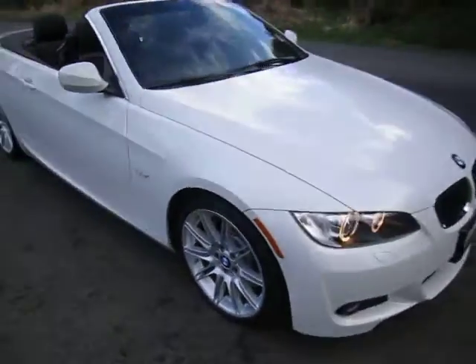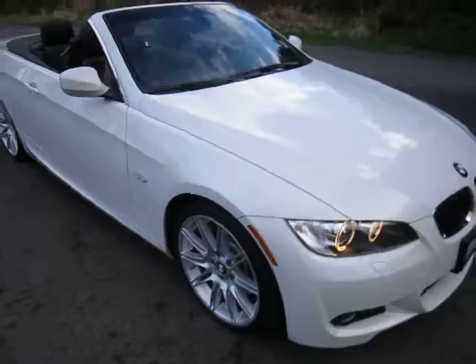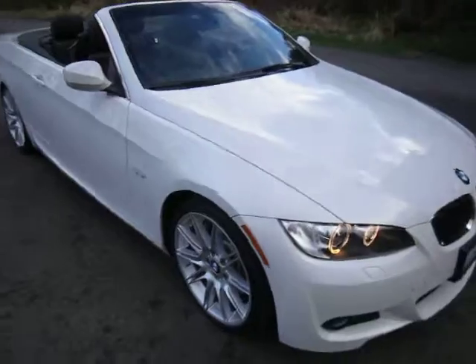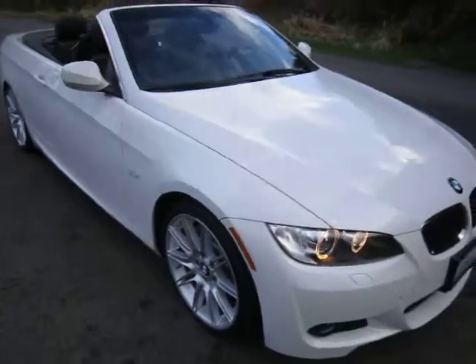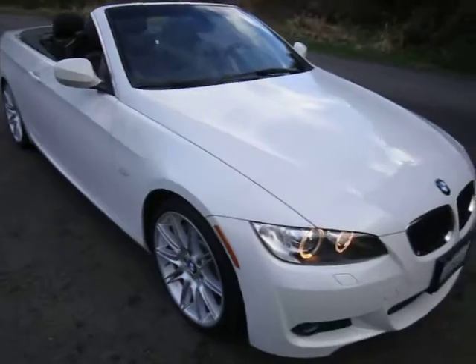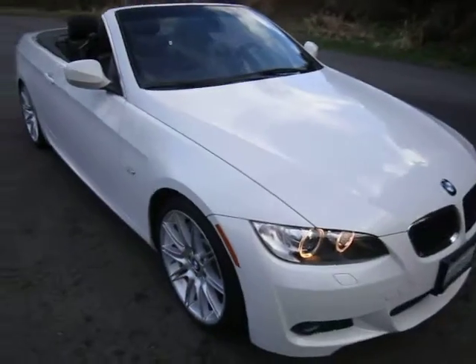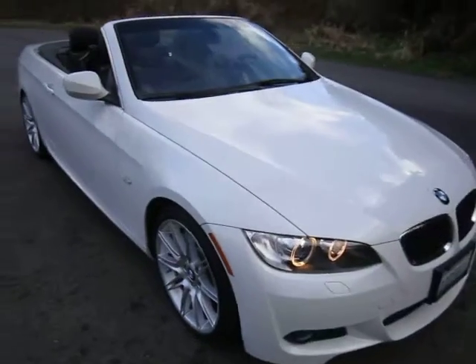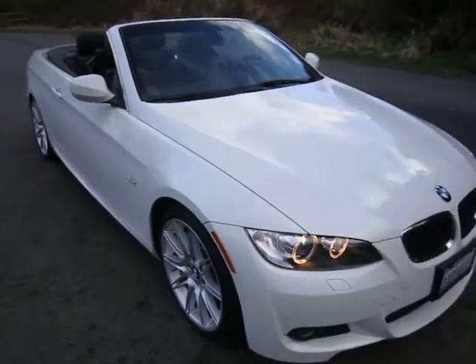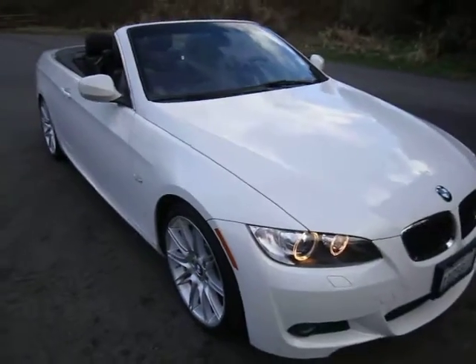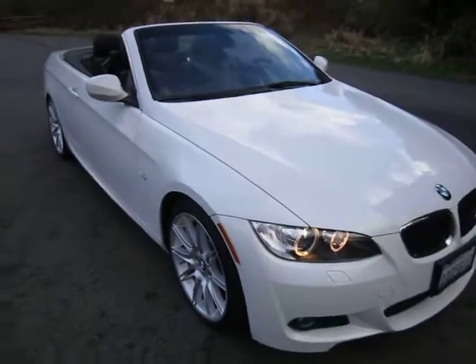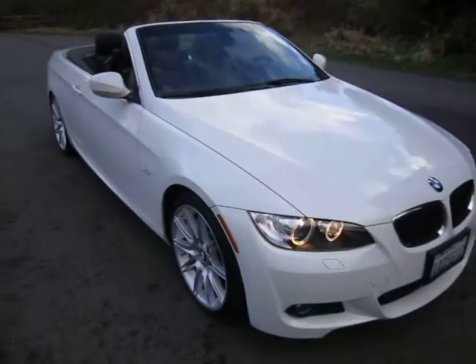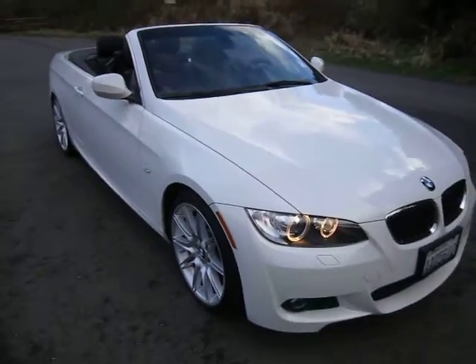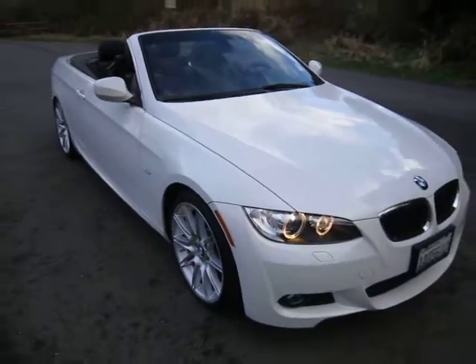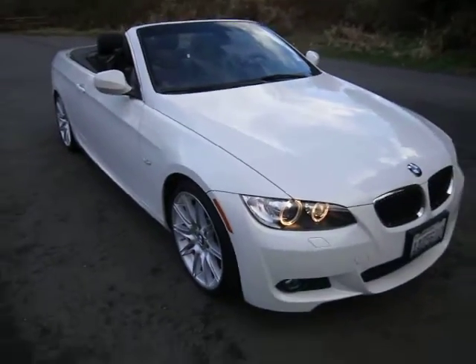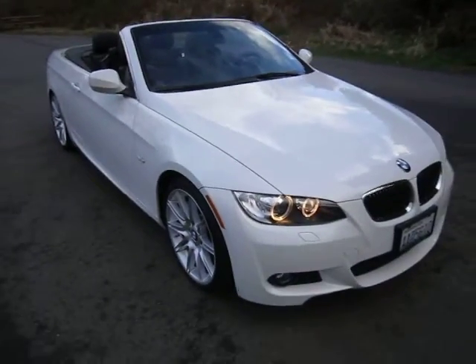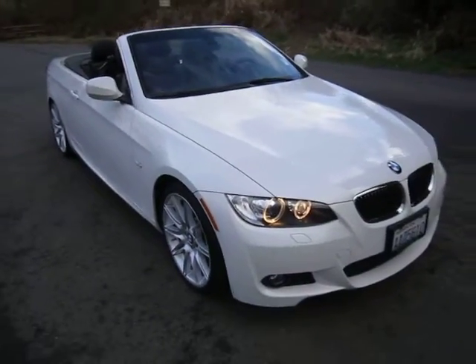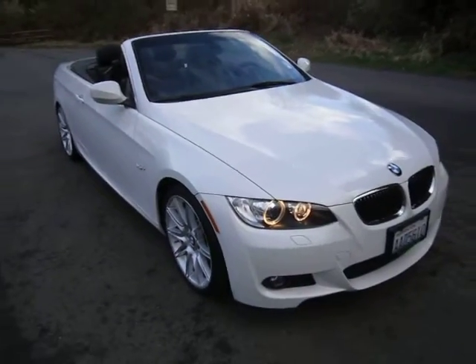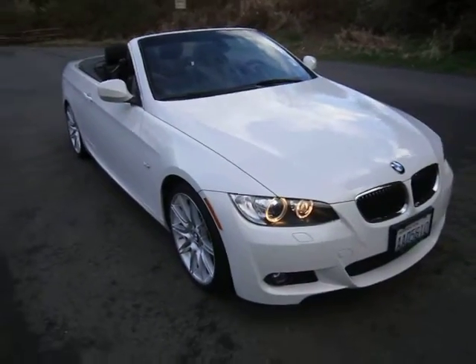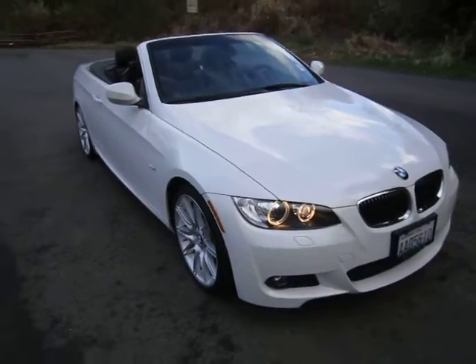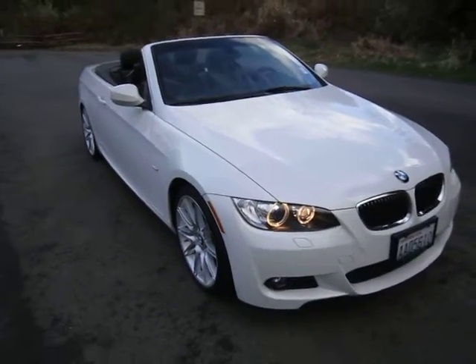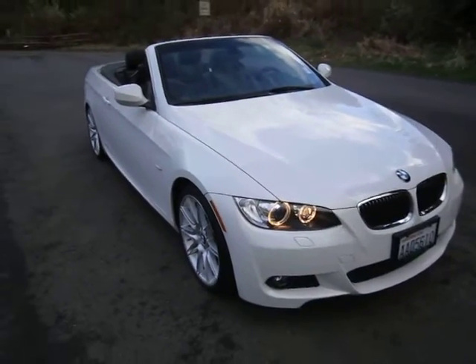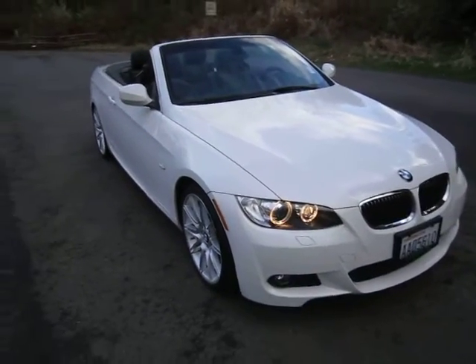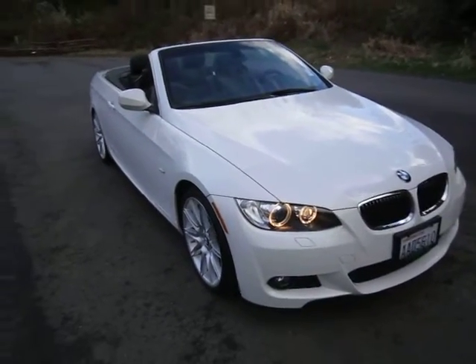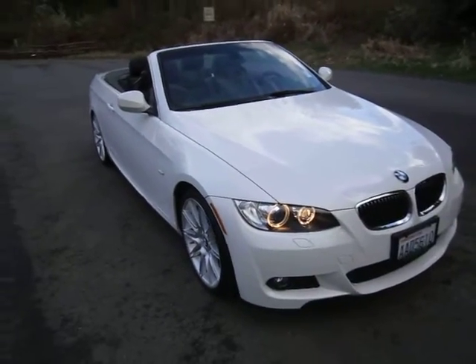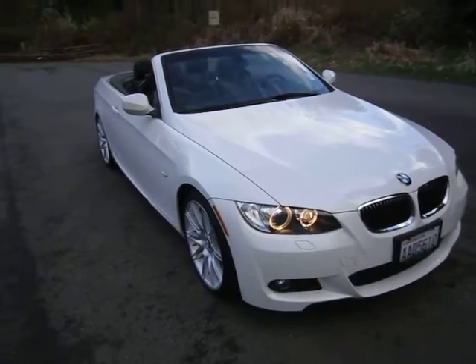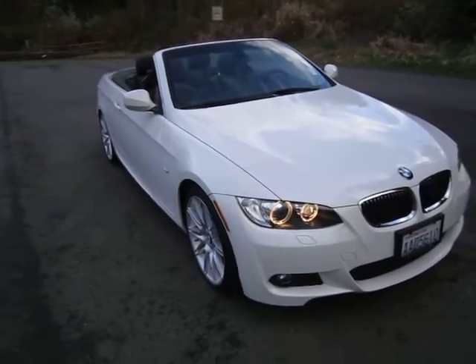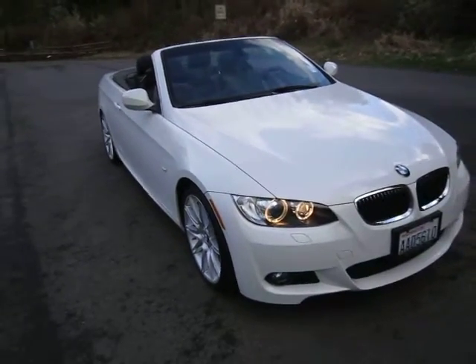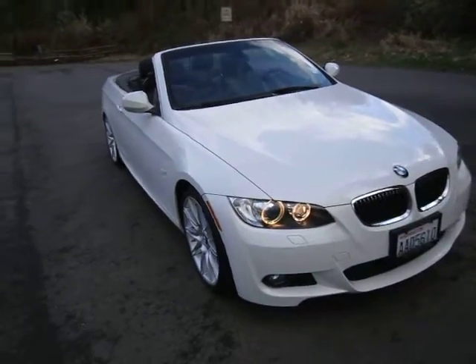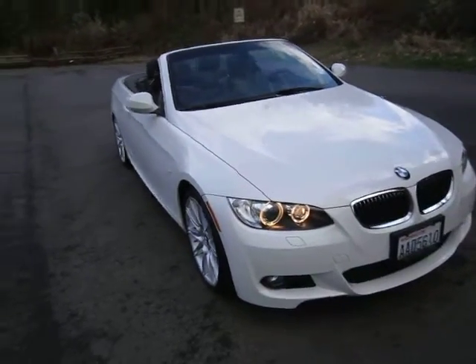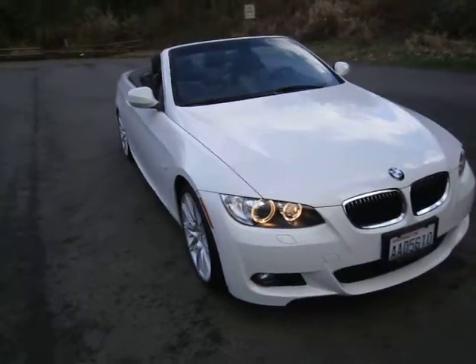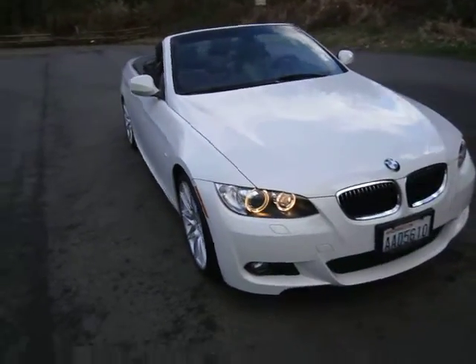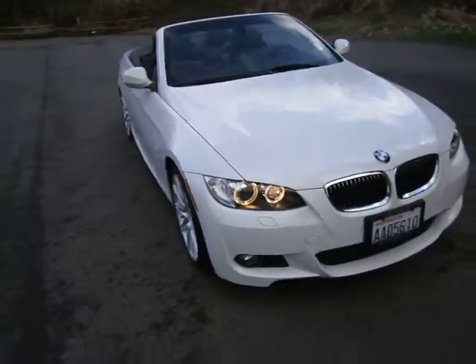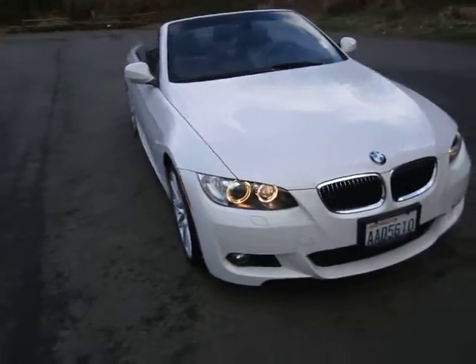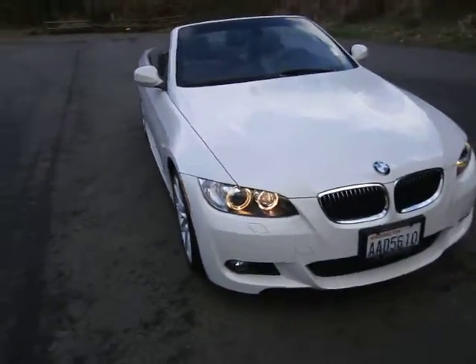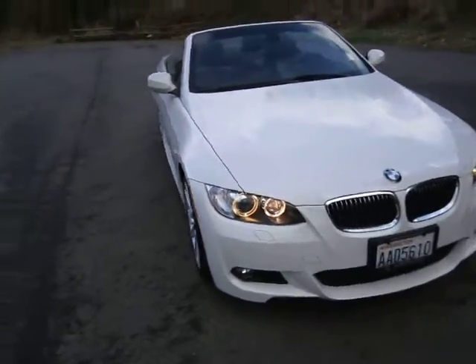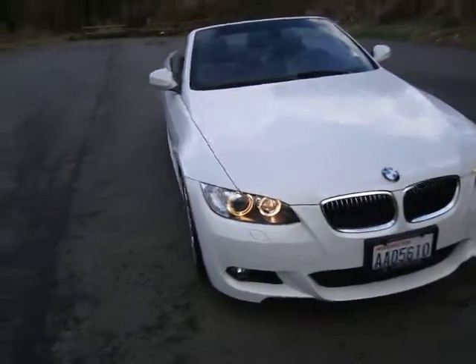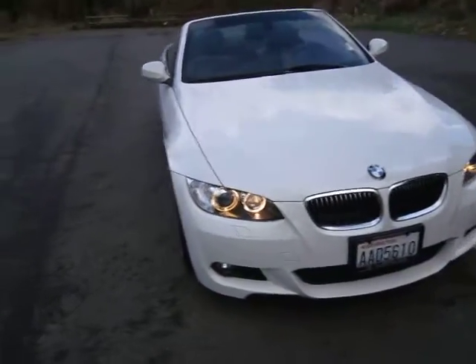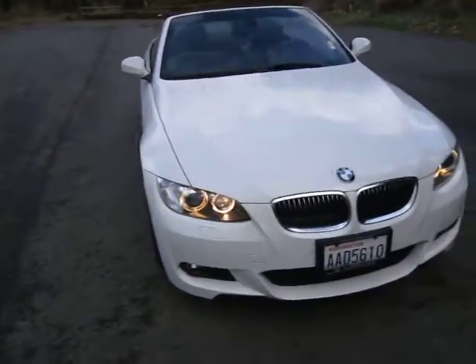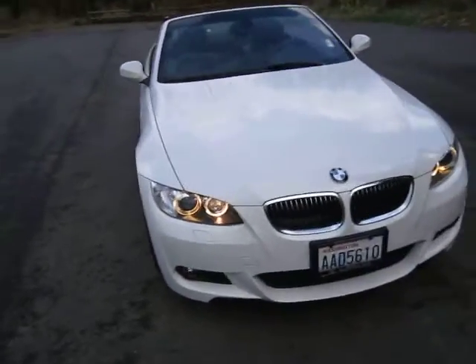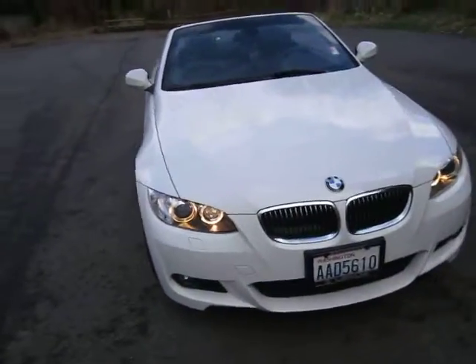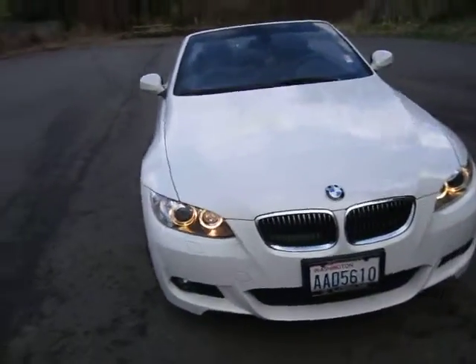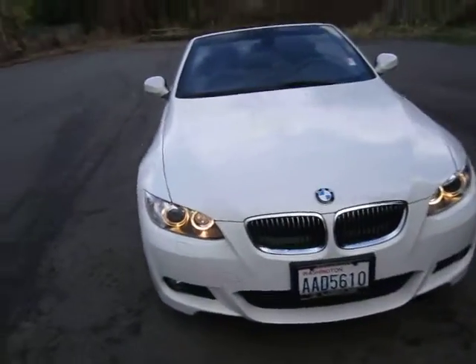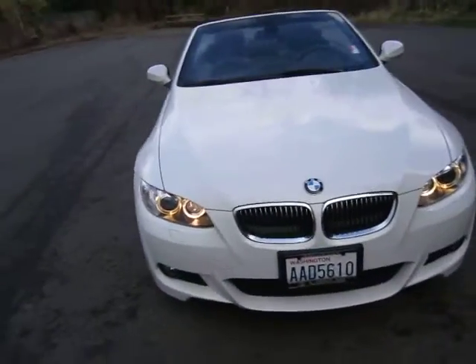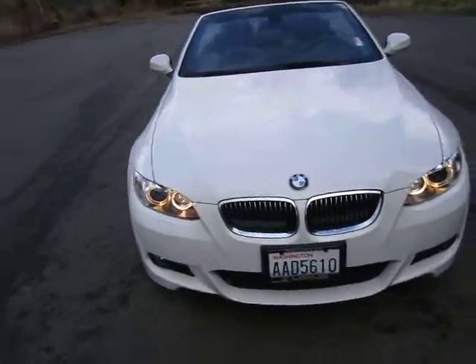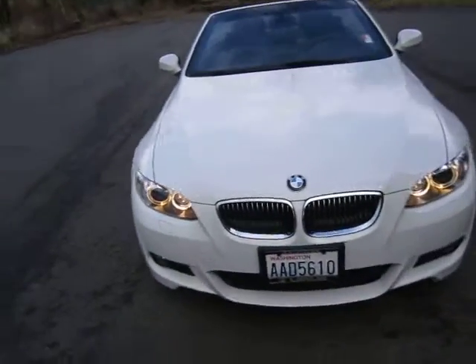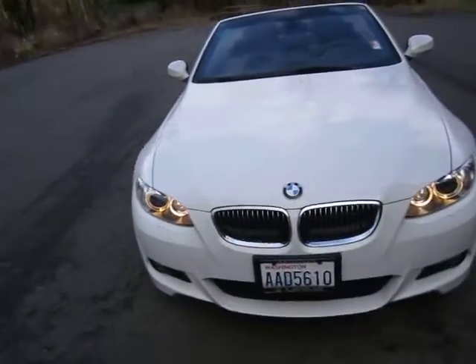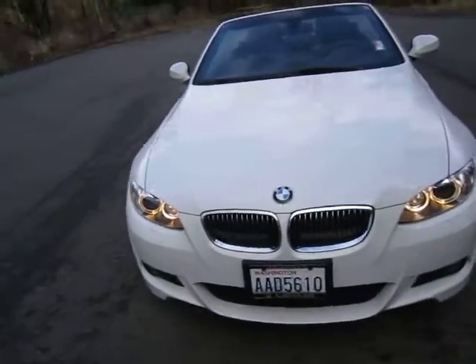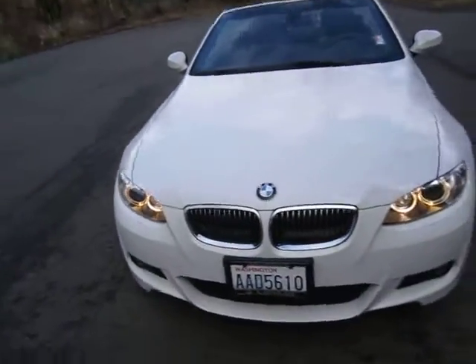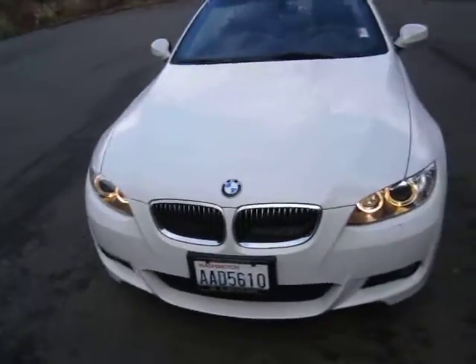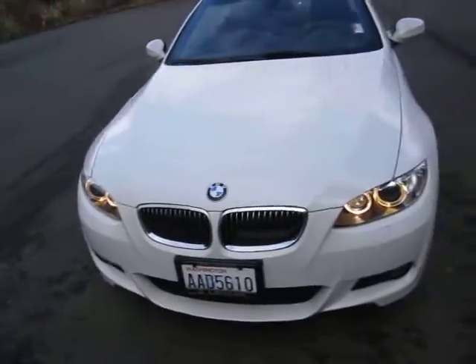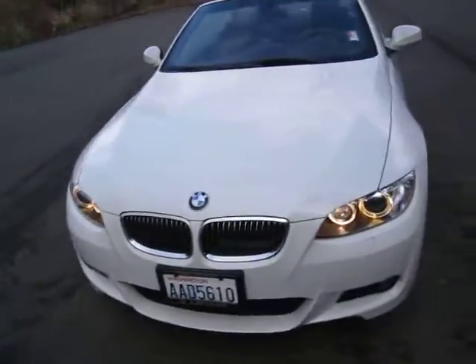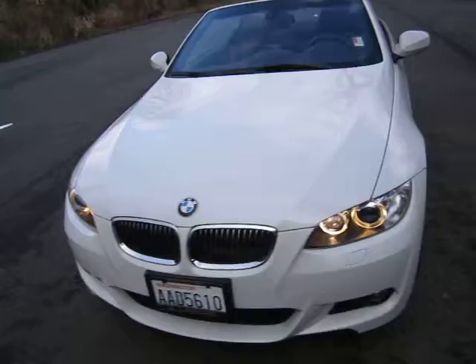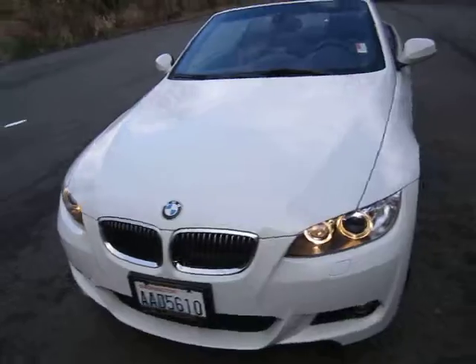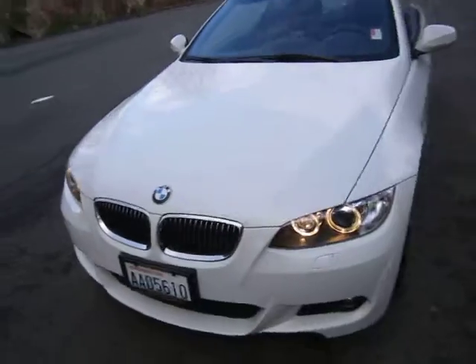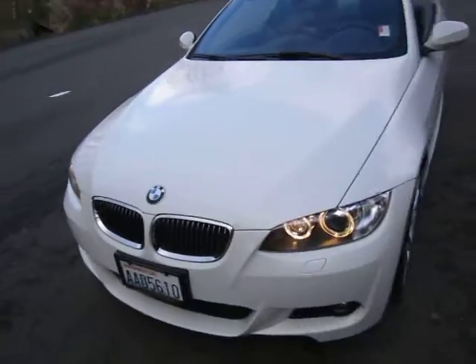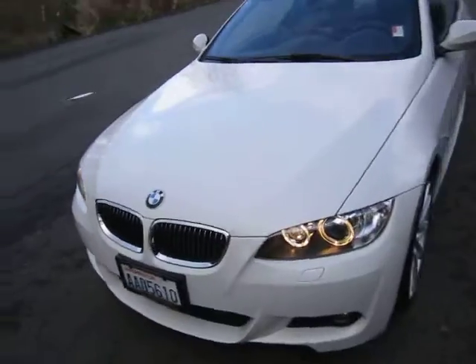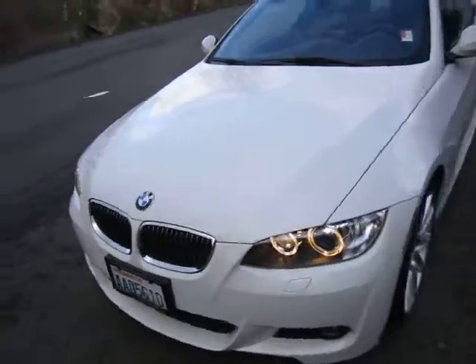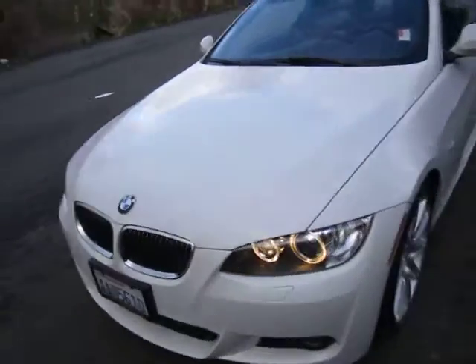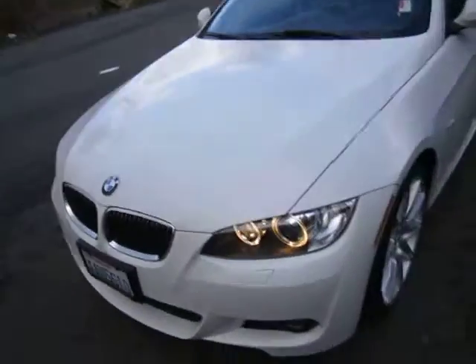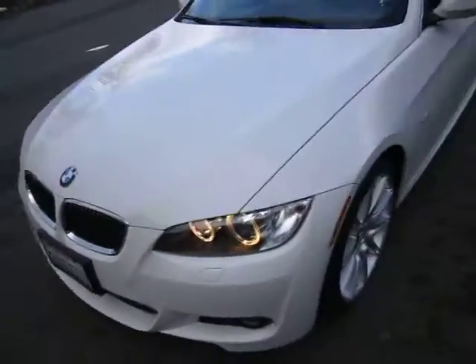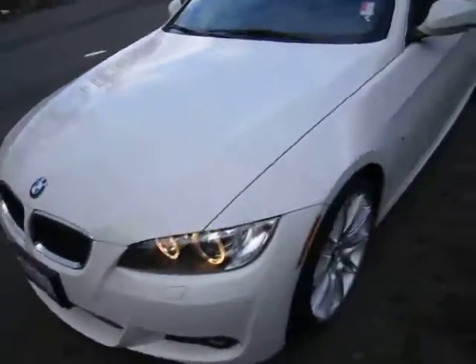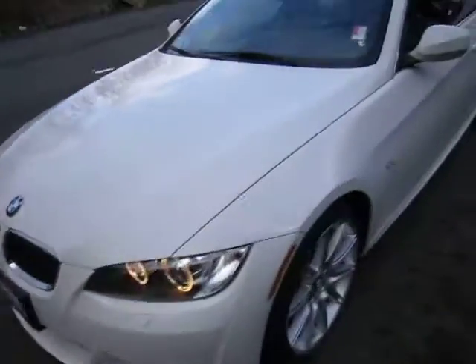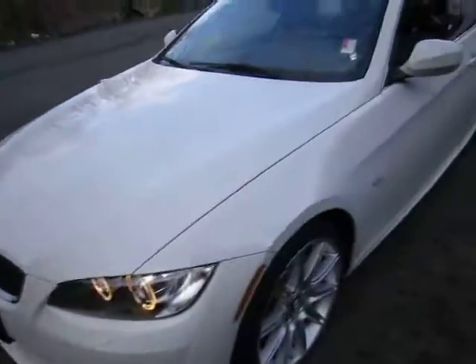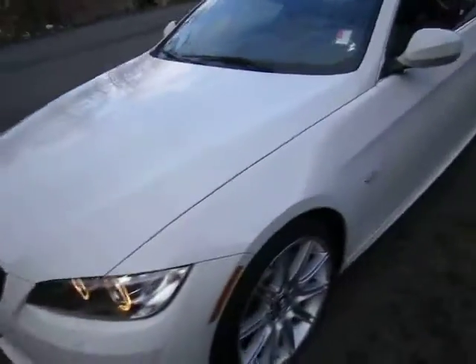Again, this is a local car, bought new in Bellevue at the BMW dealership, and just traded in.